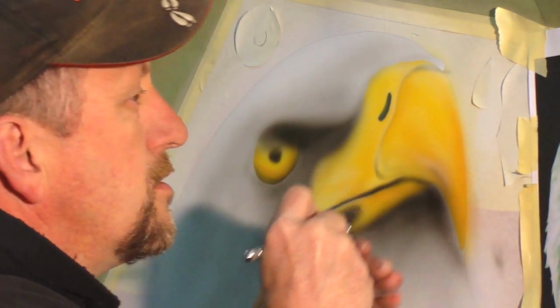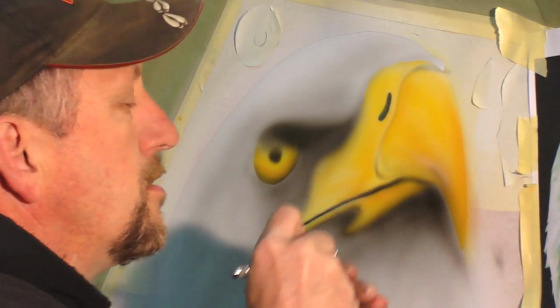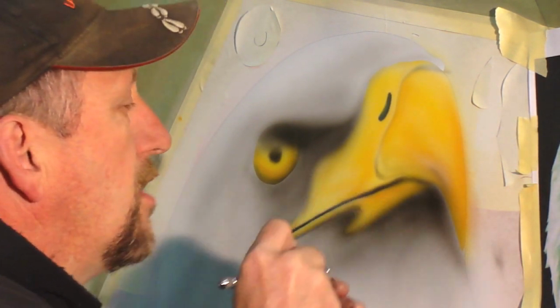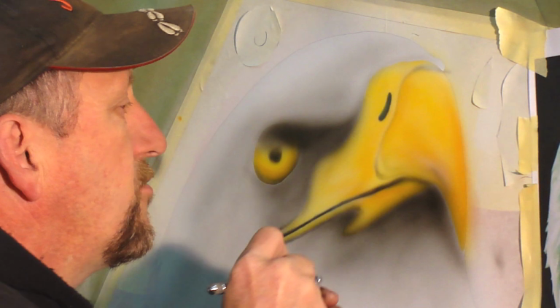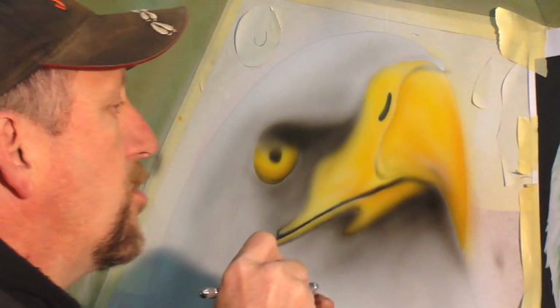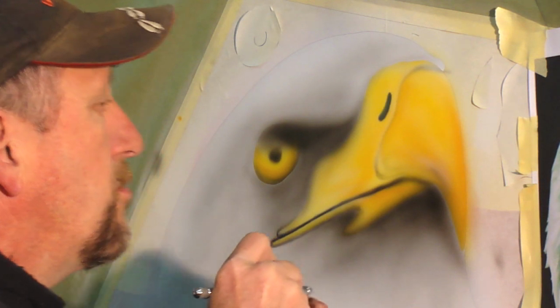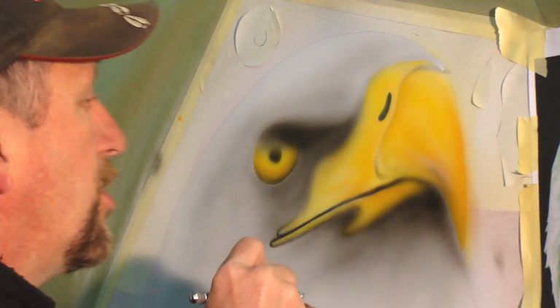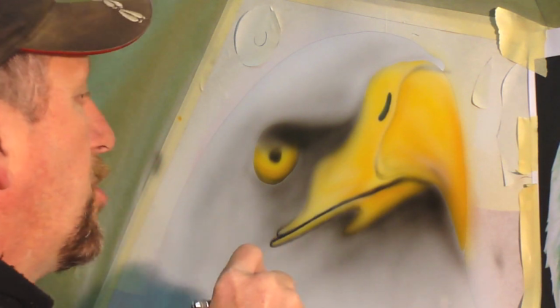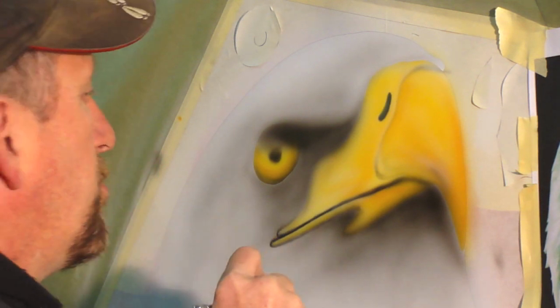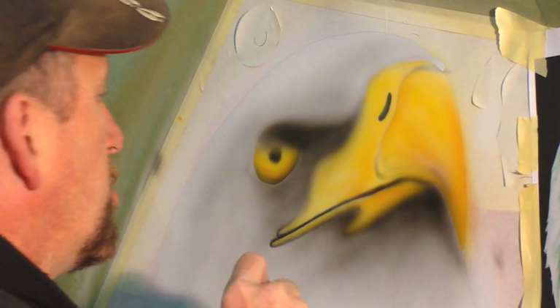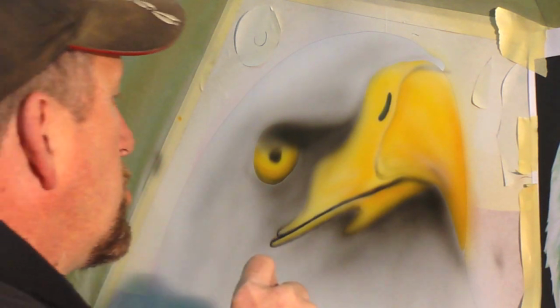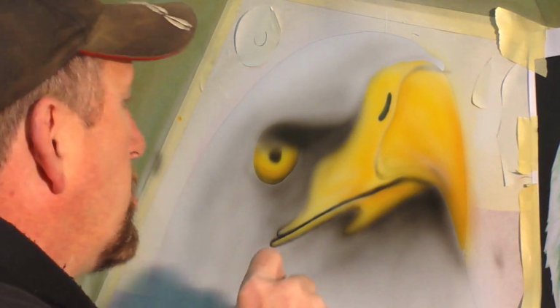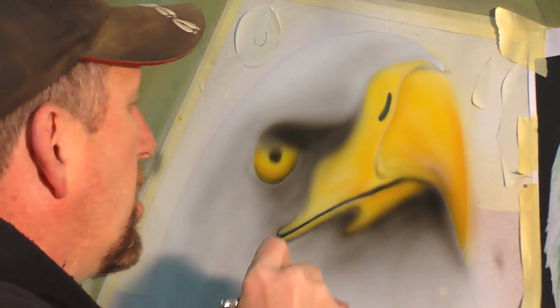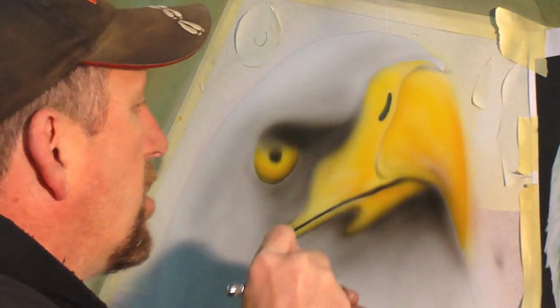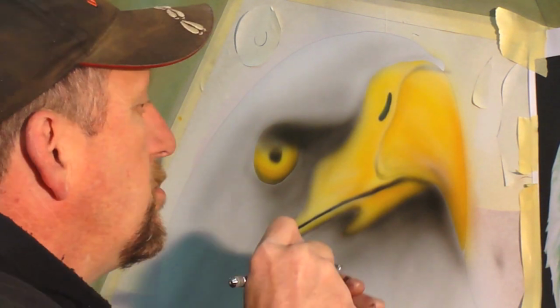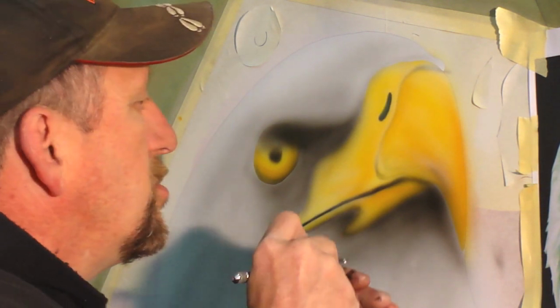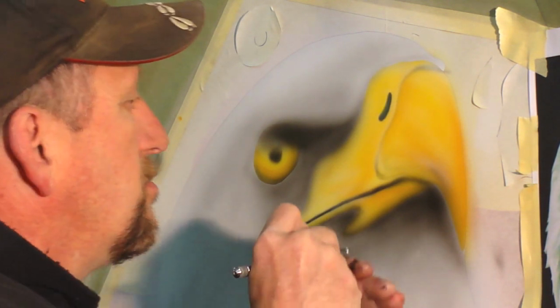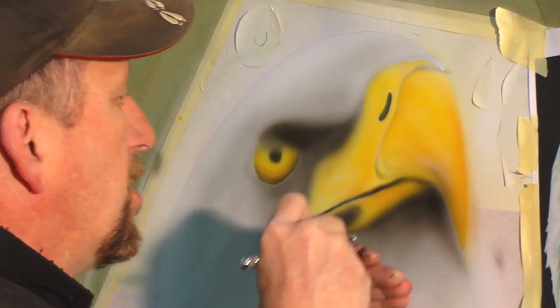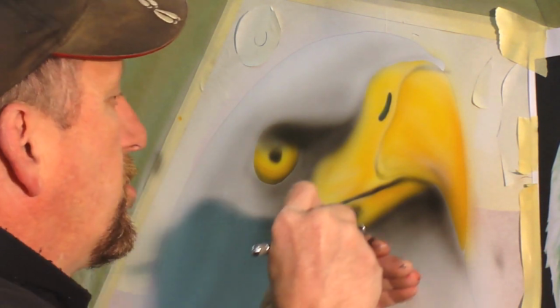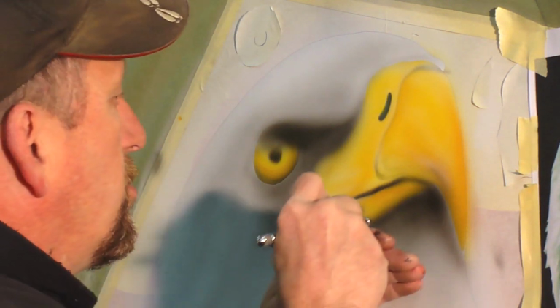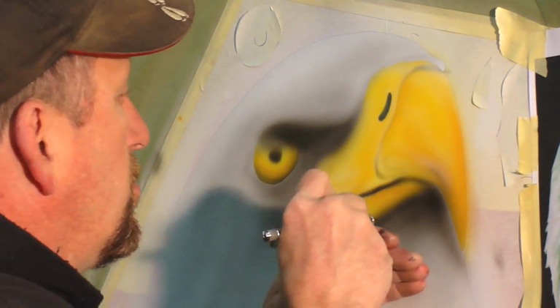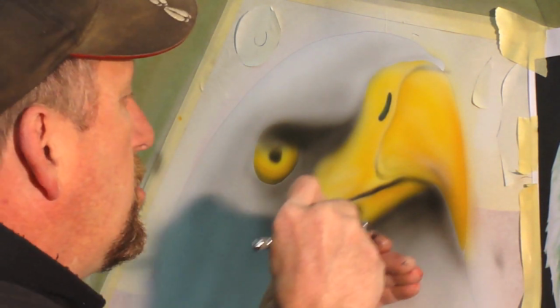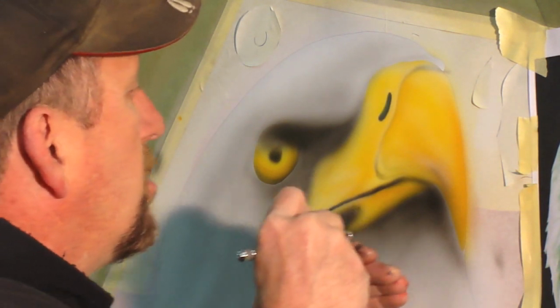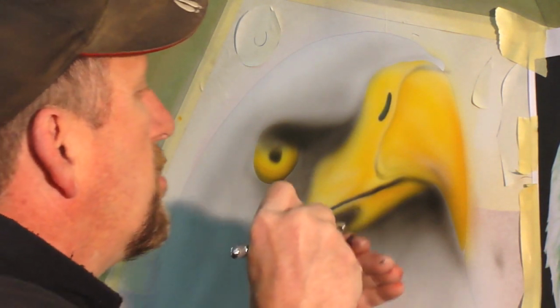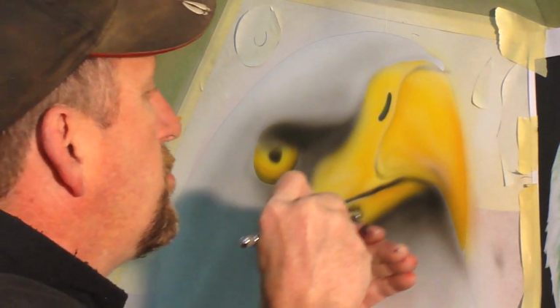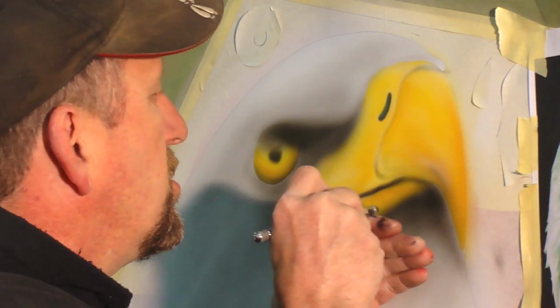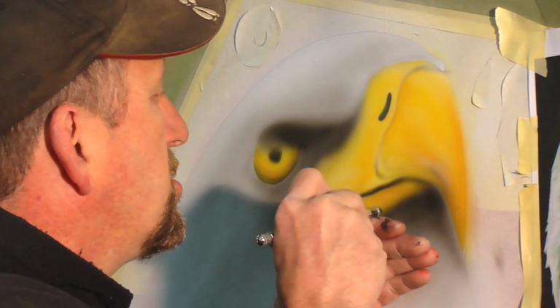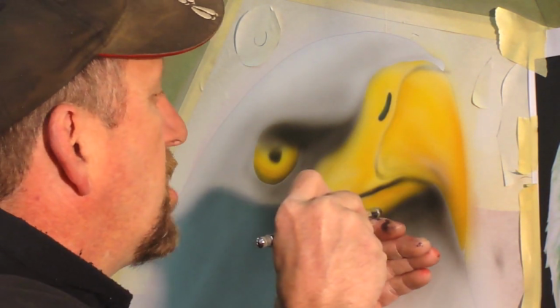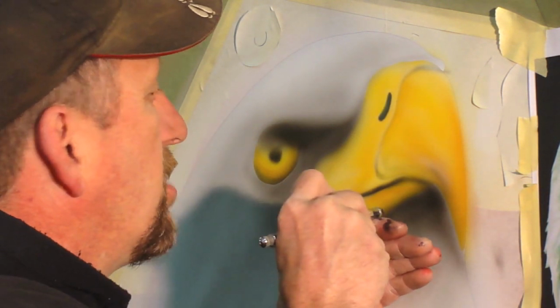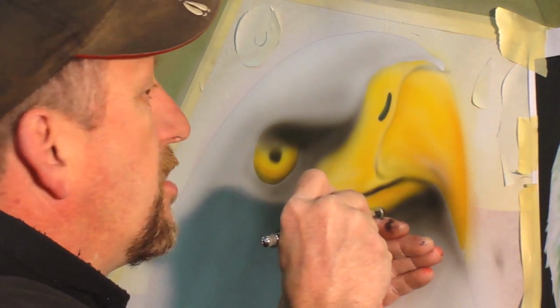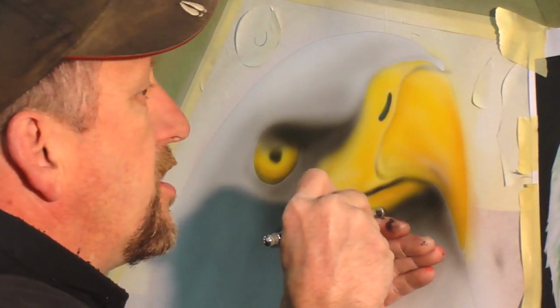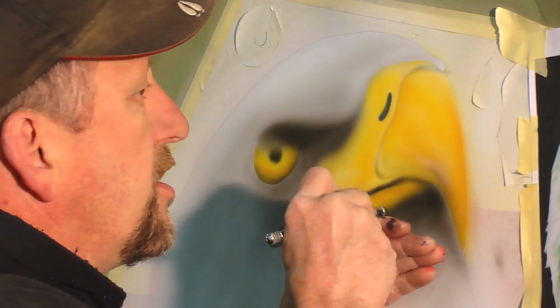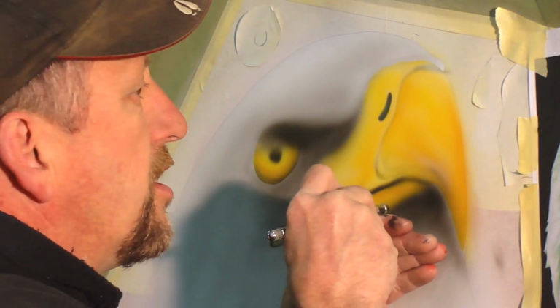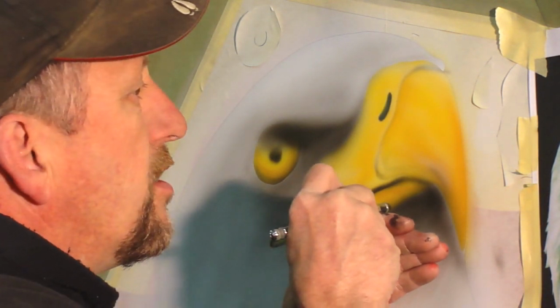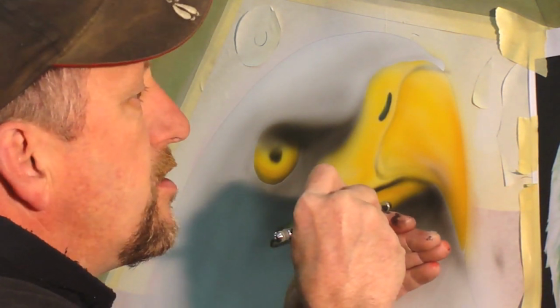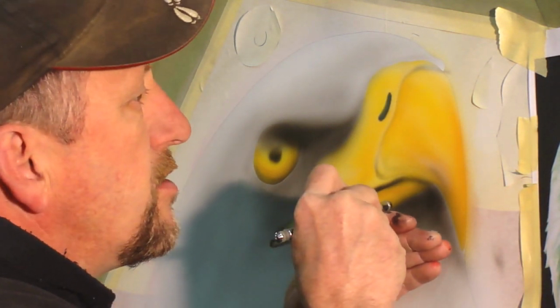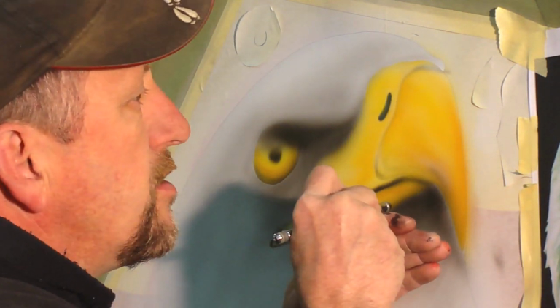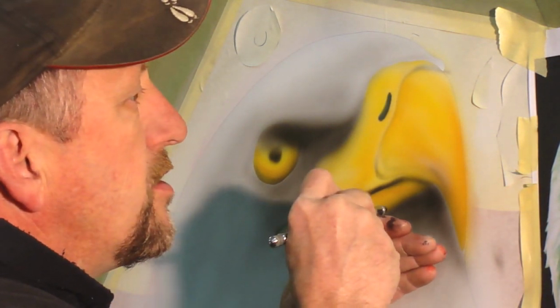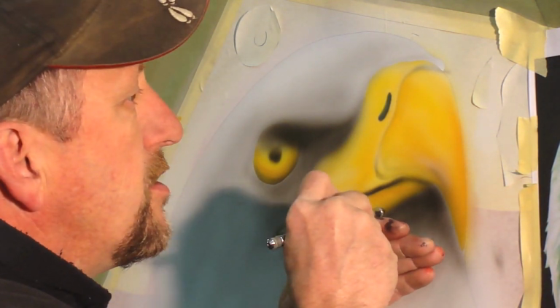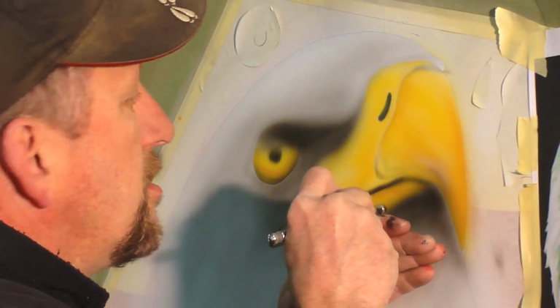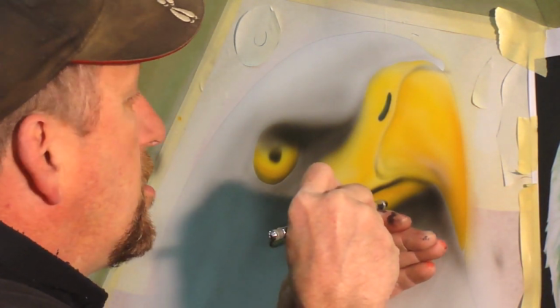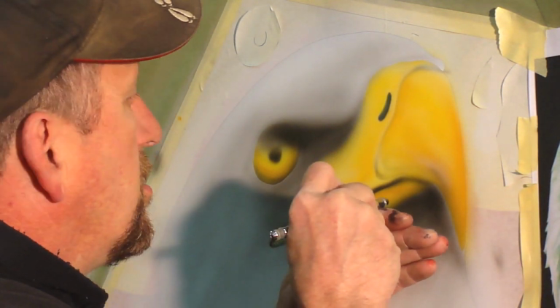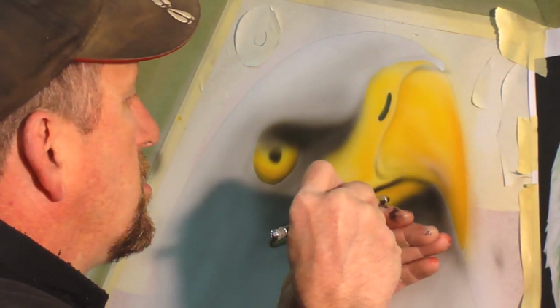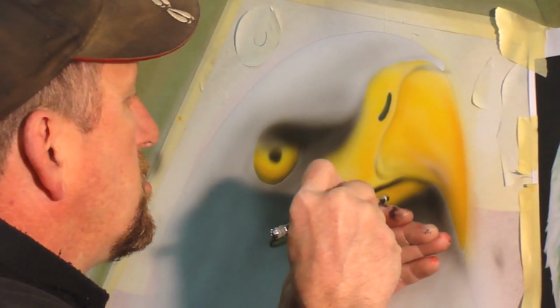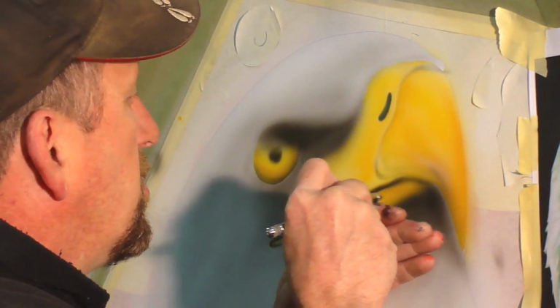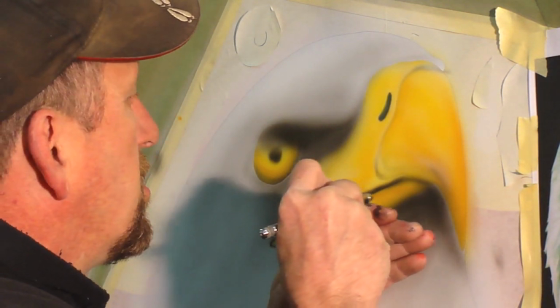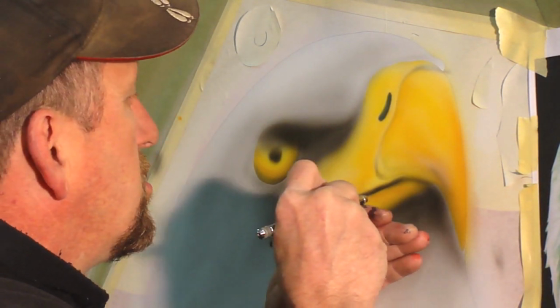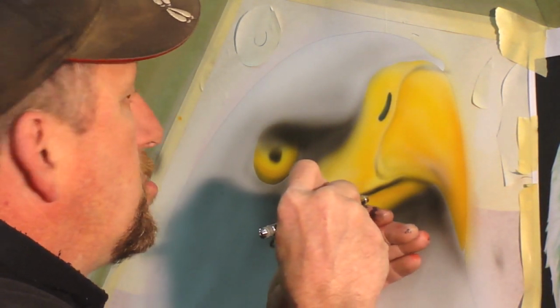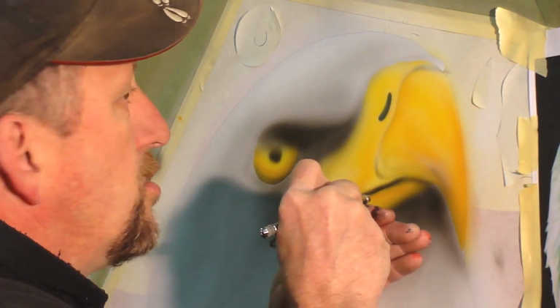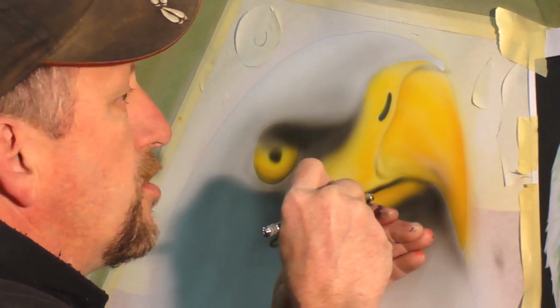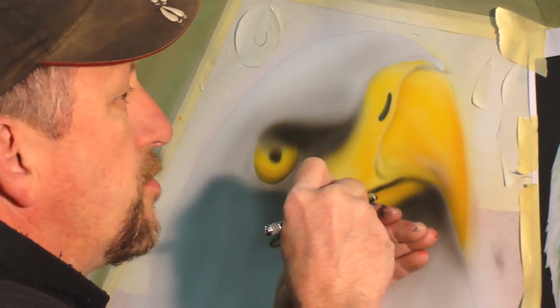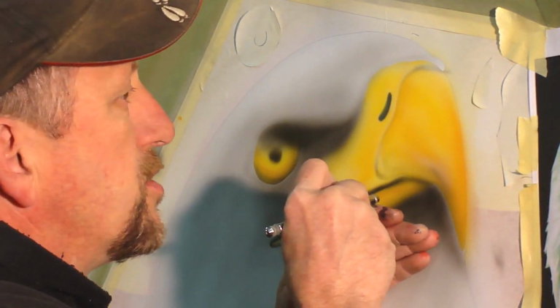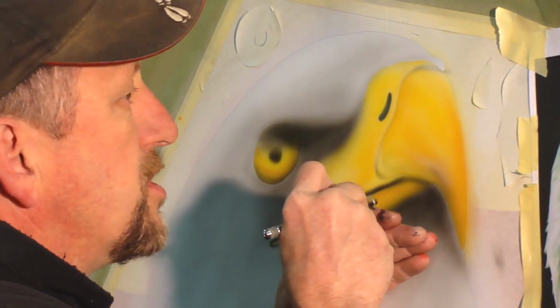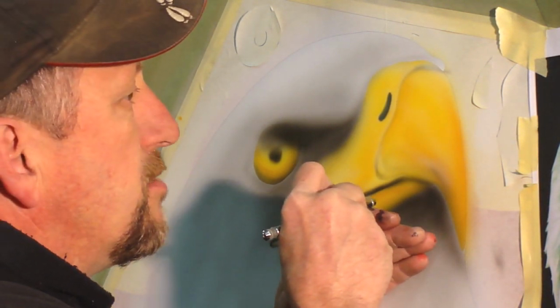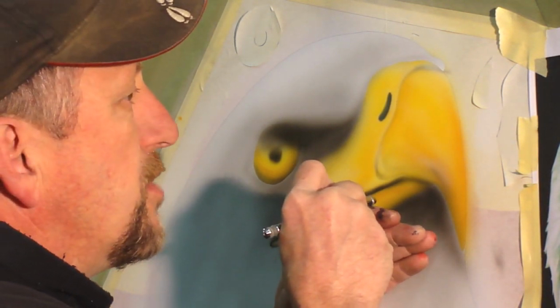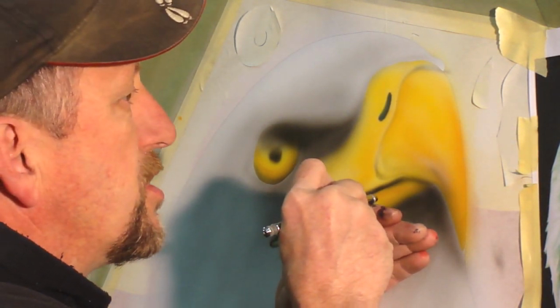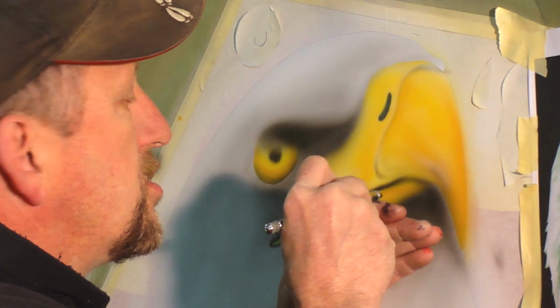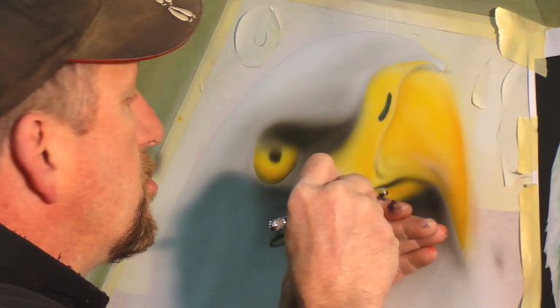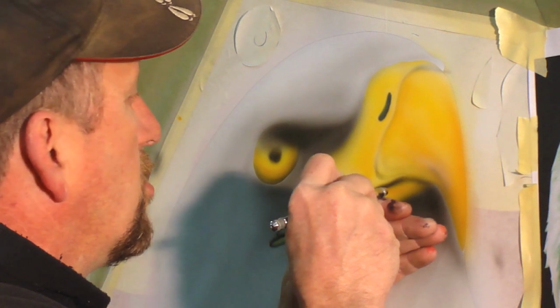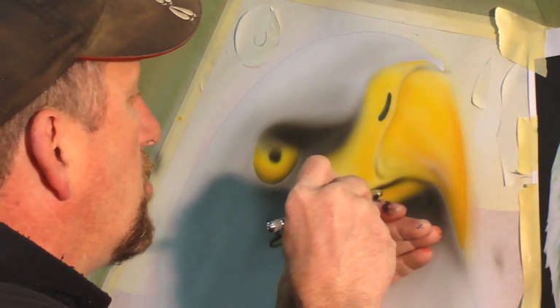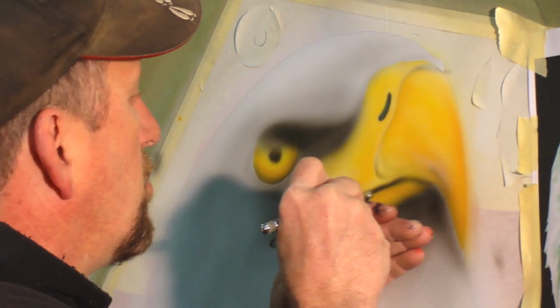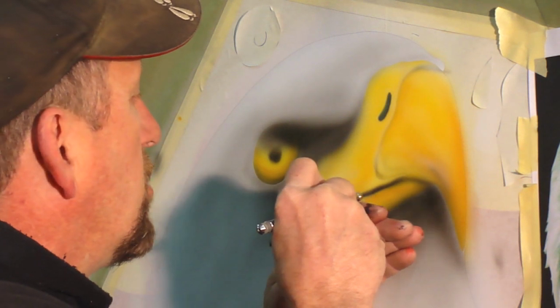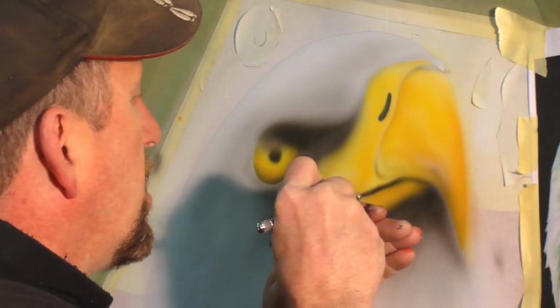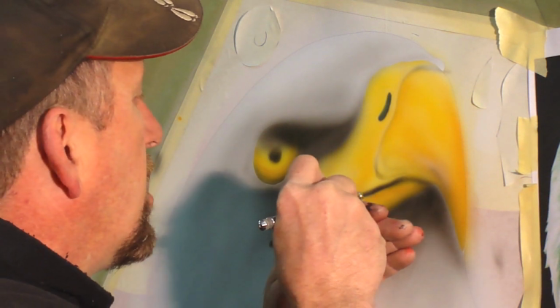I've turned my air pressure down. I'm using about 30 PSI right now, with about a 200% mixture on my black.